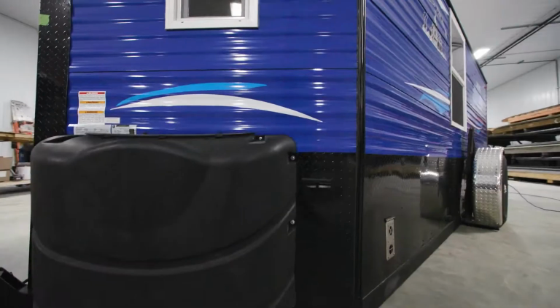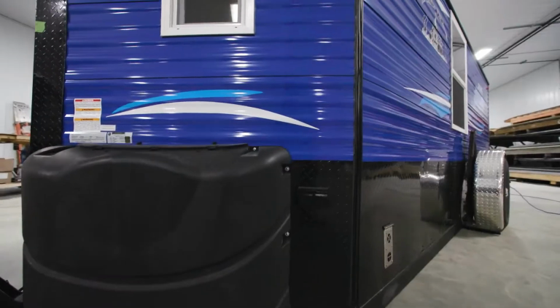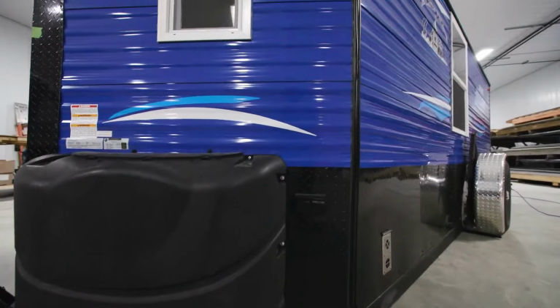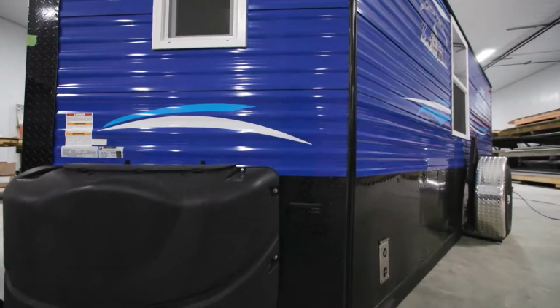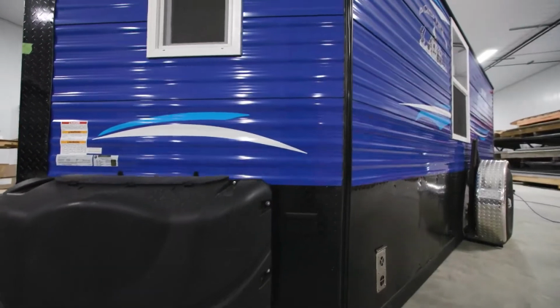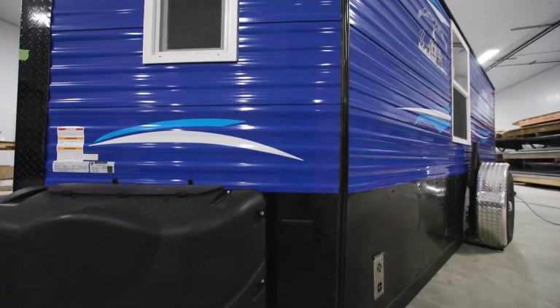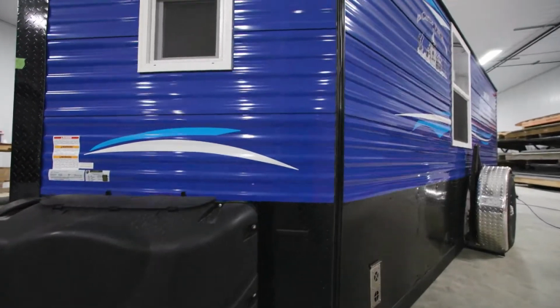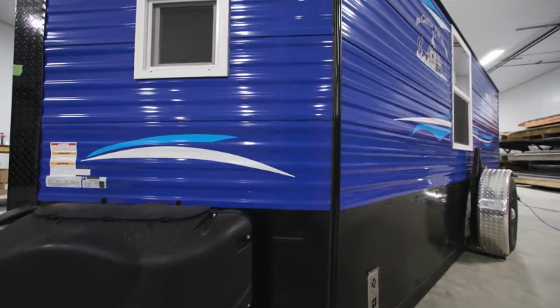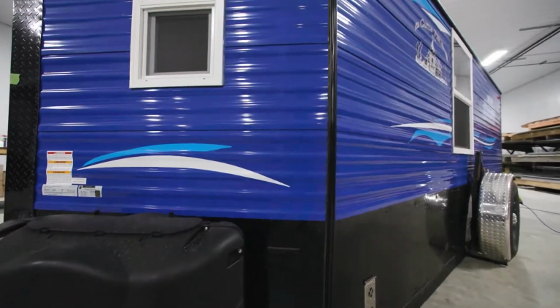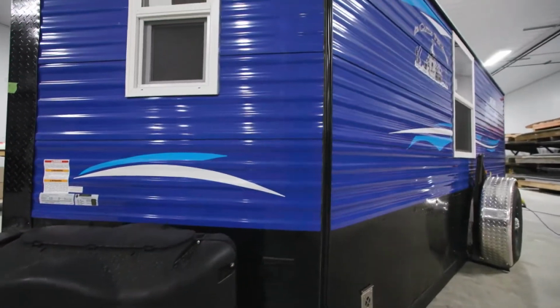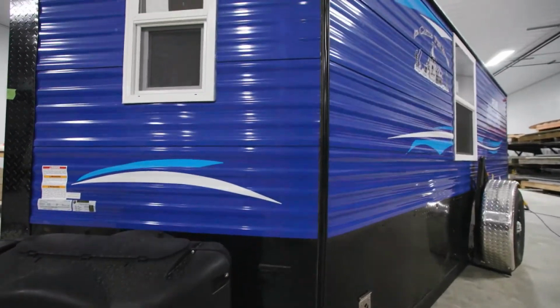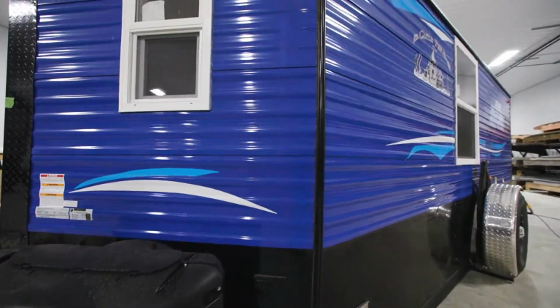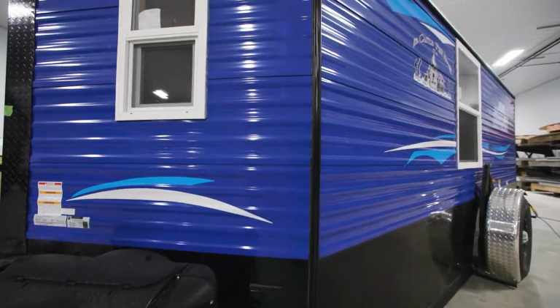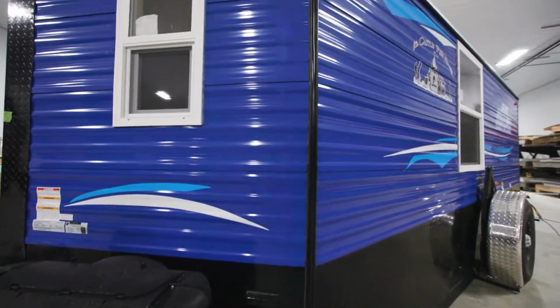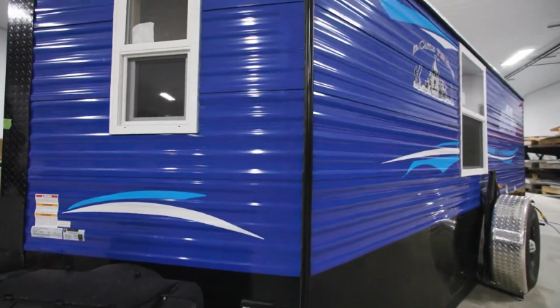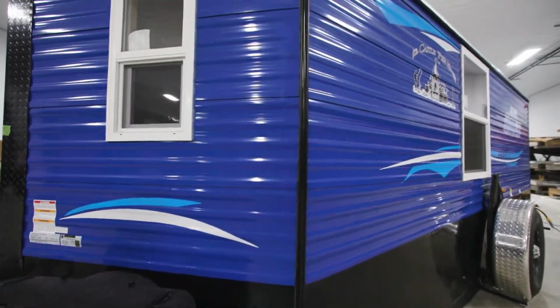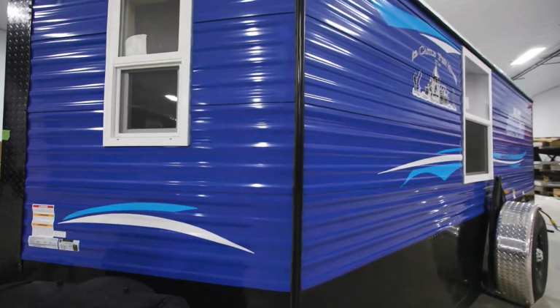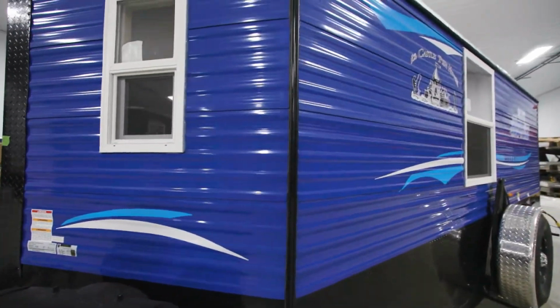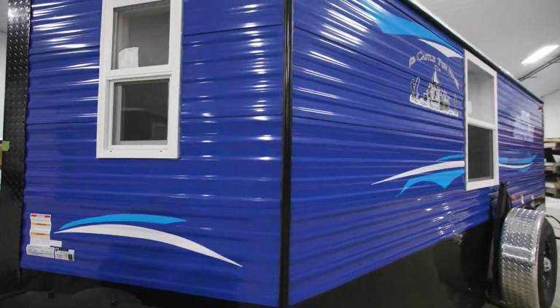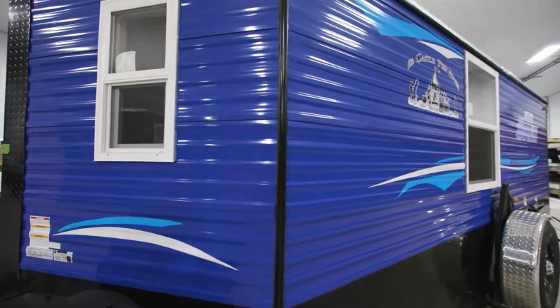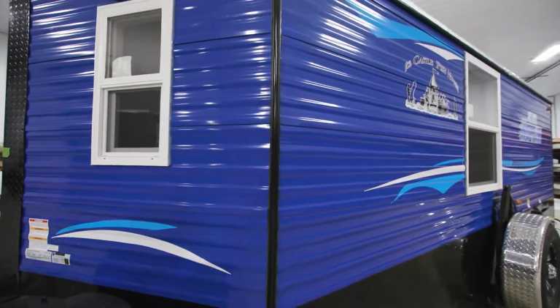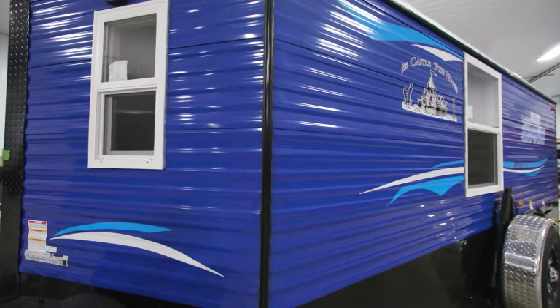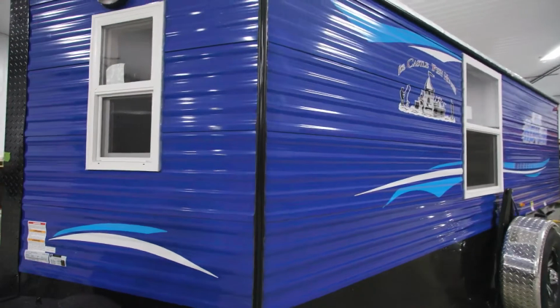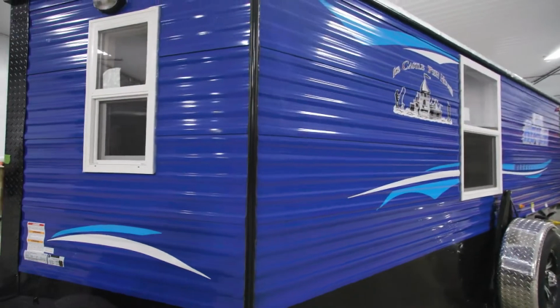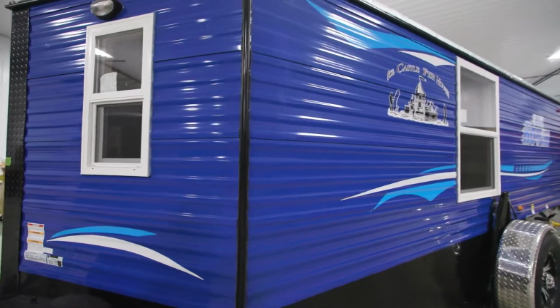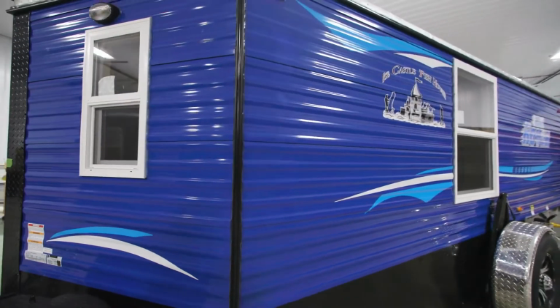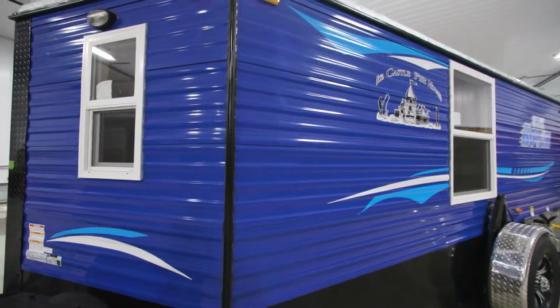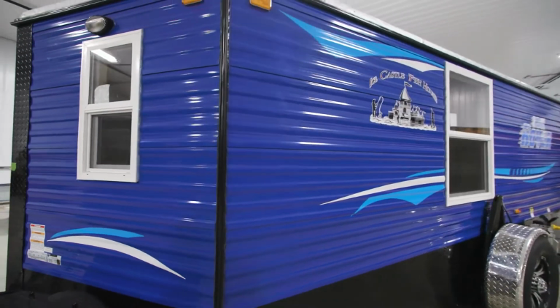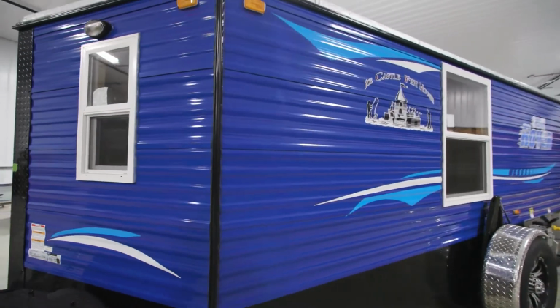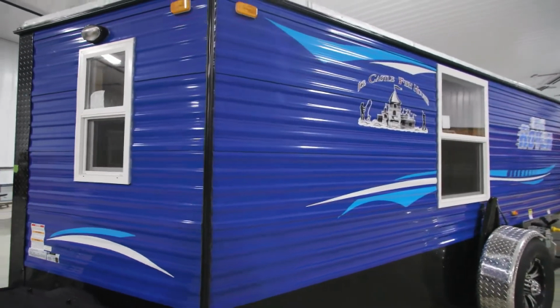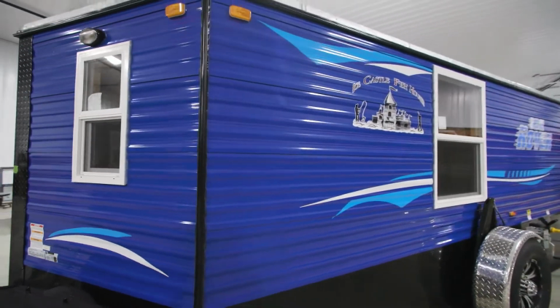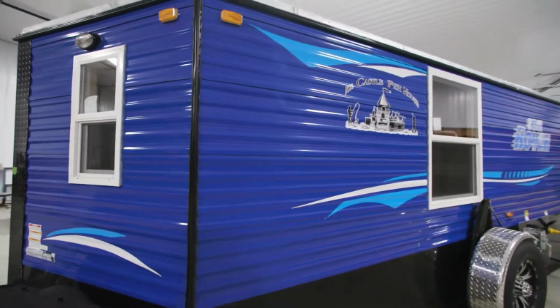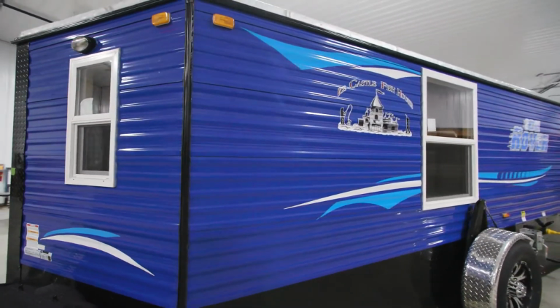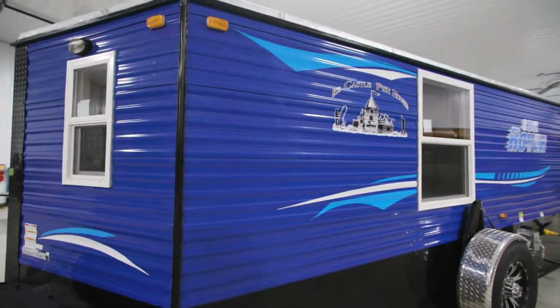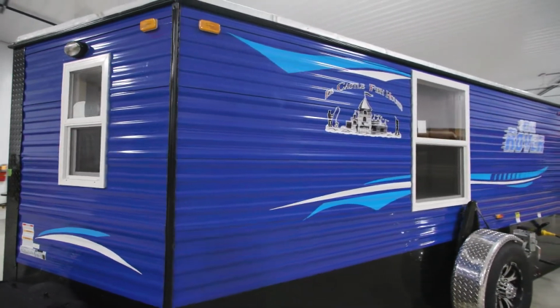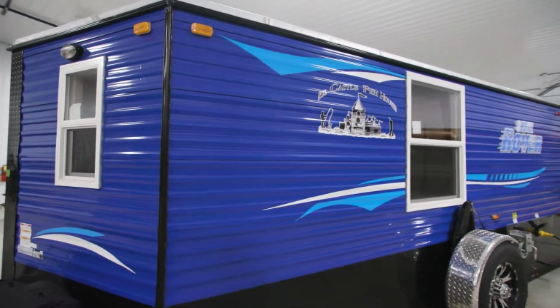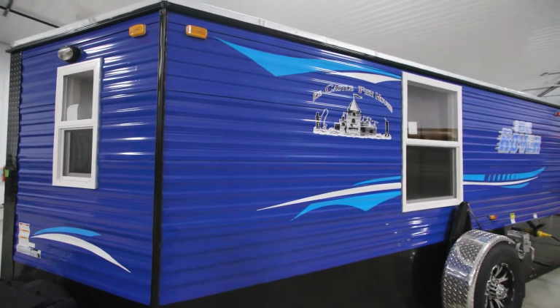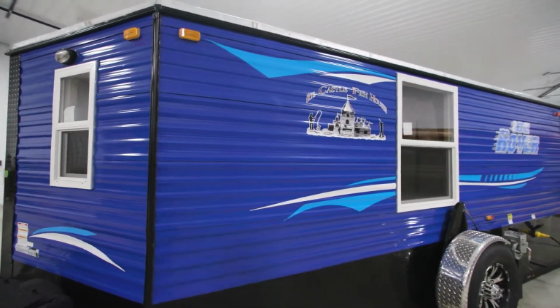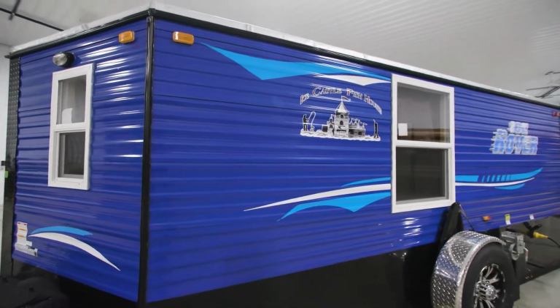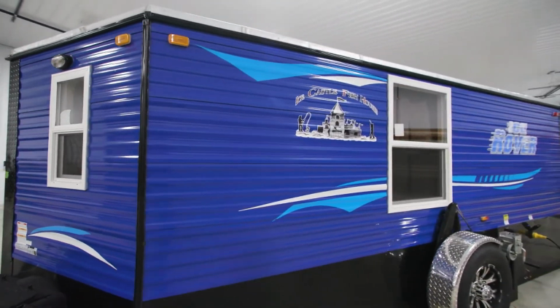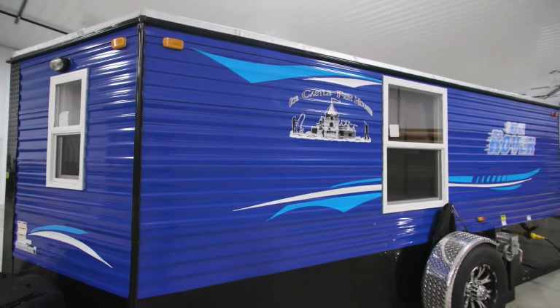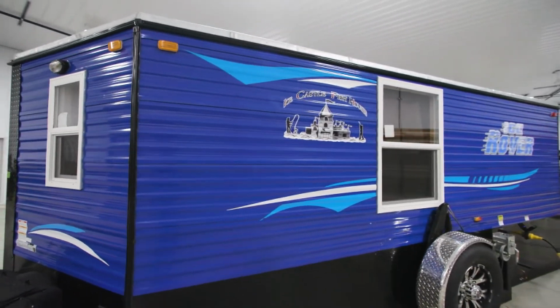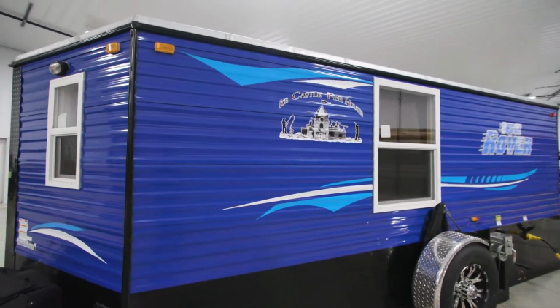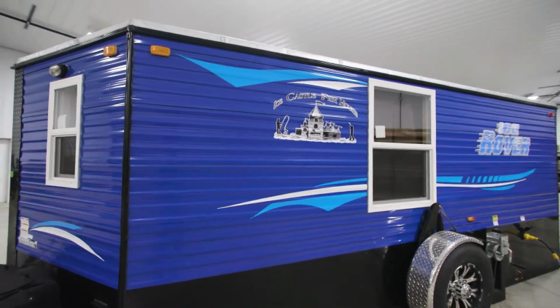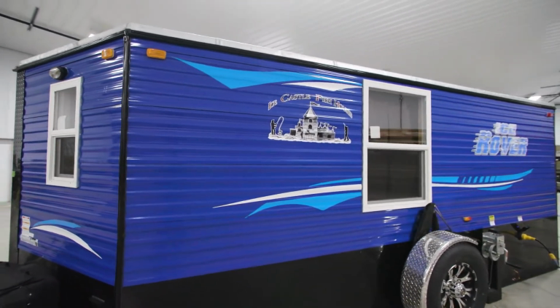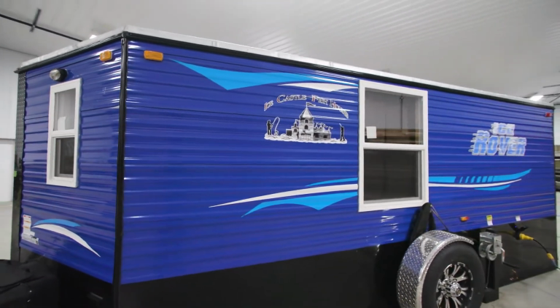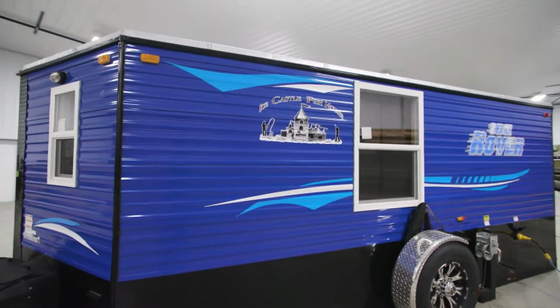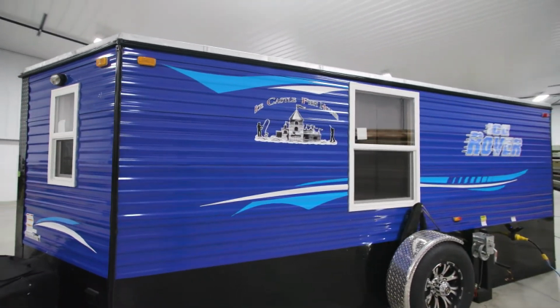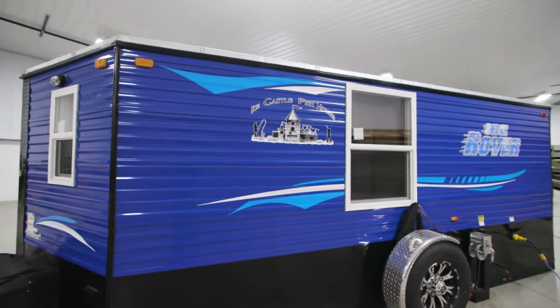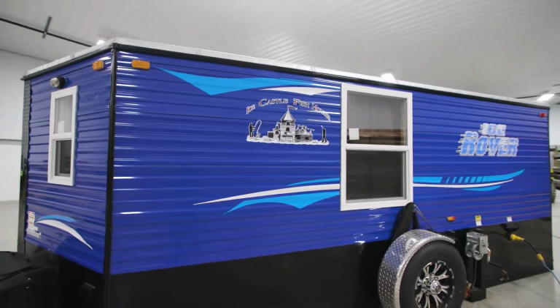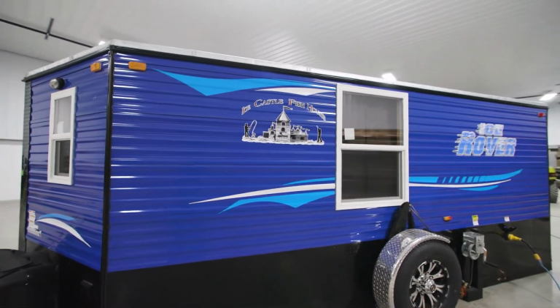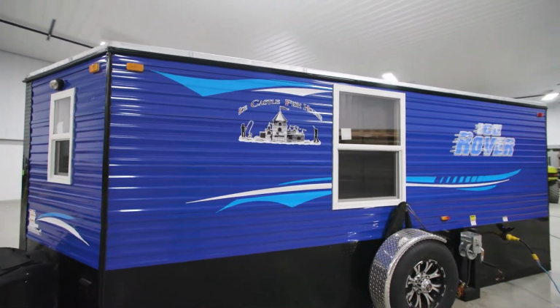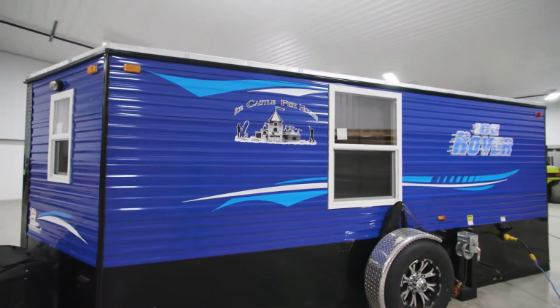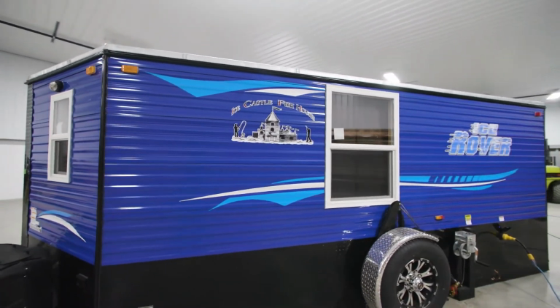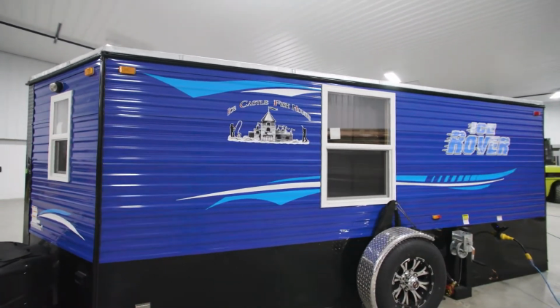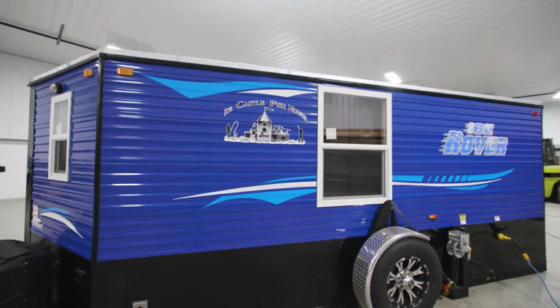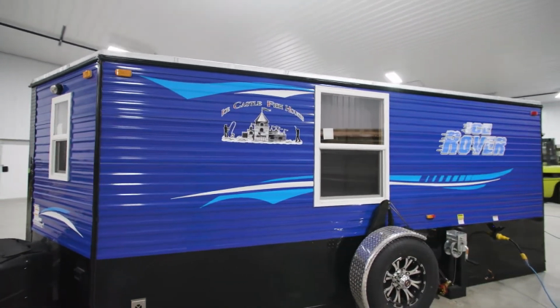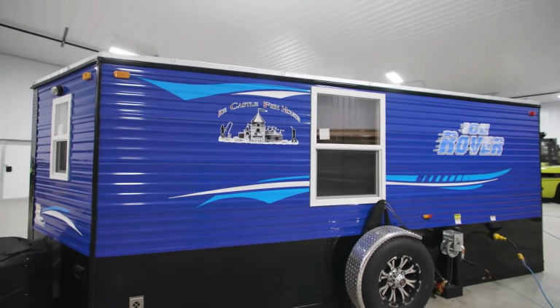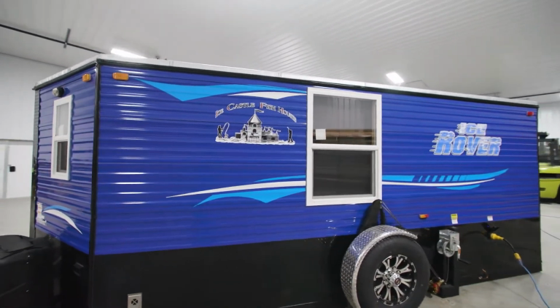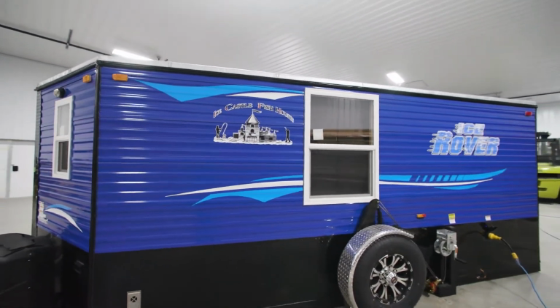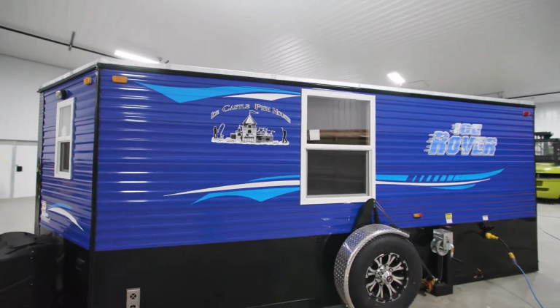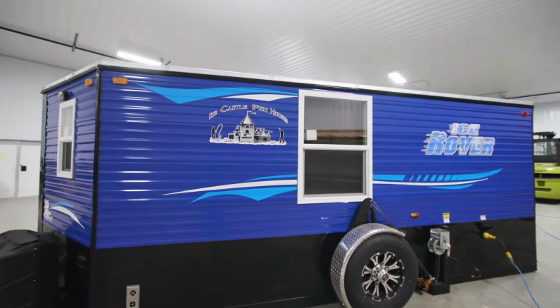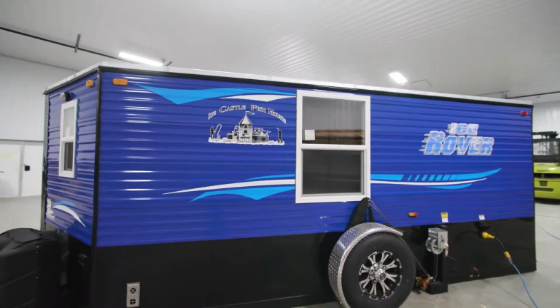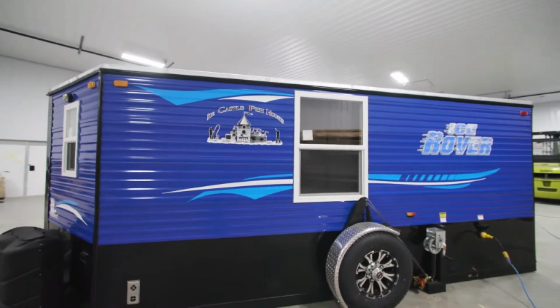This is just one of the many models that Ice Castle will have on display. So stop out and see this model and all the others at this year's Ice Show.